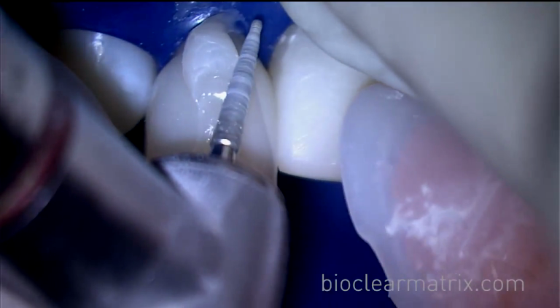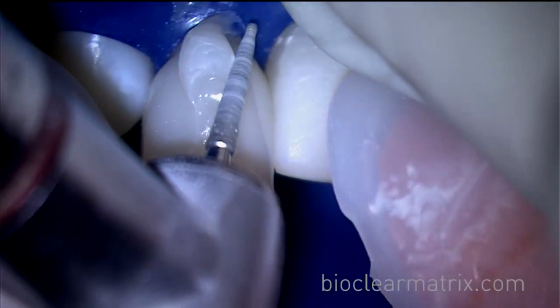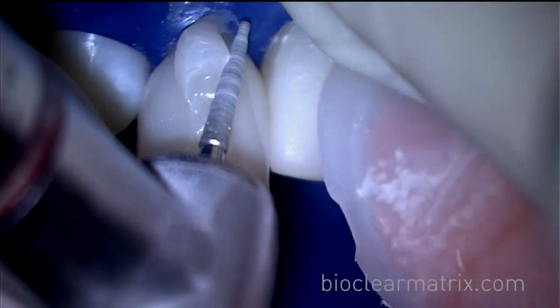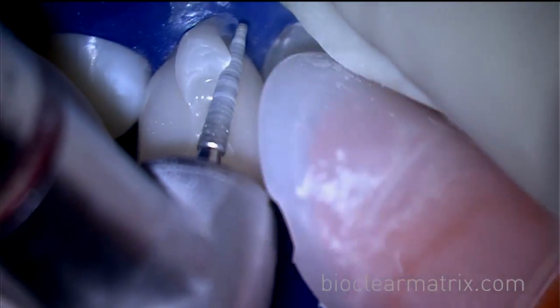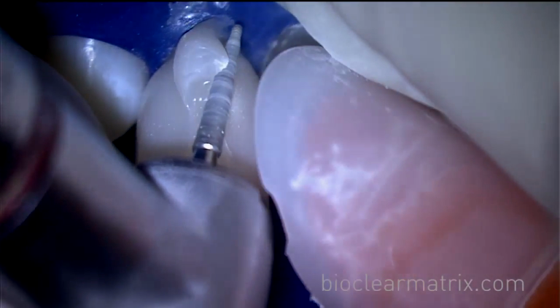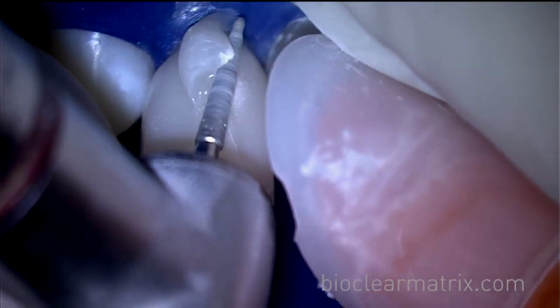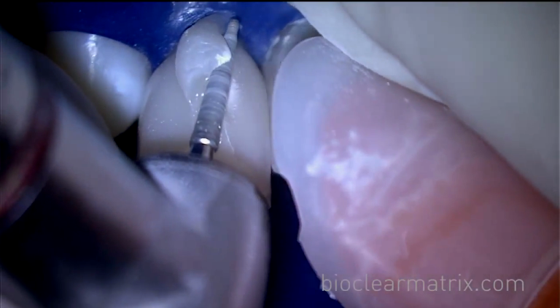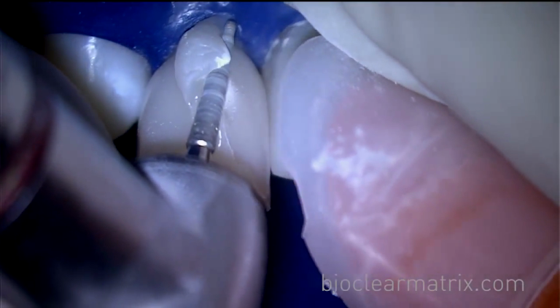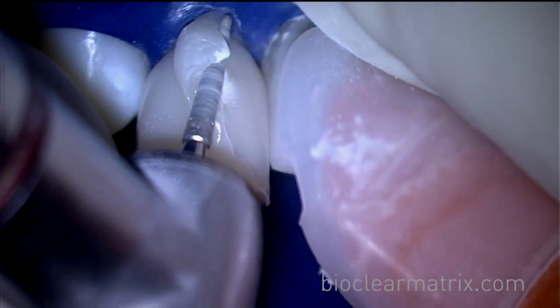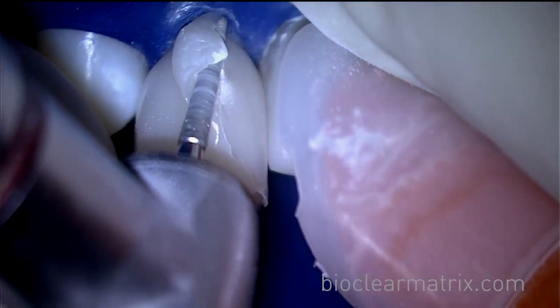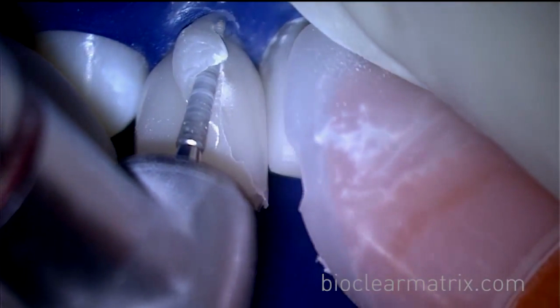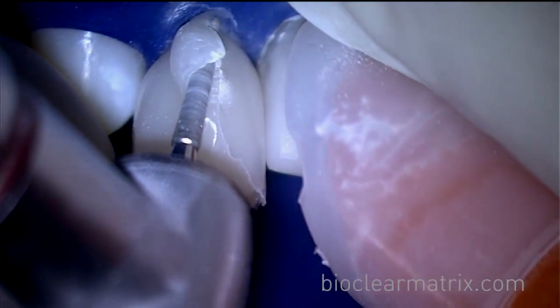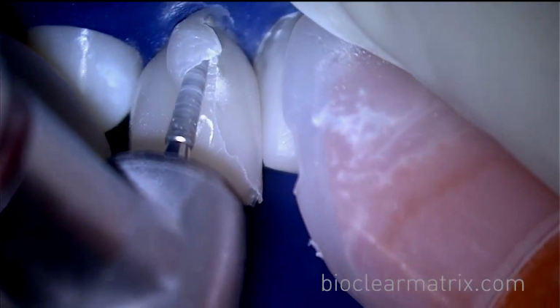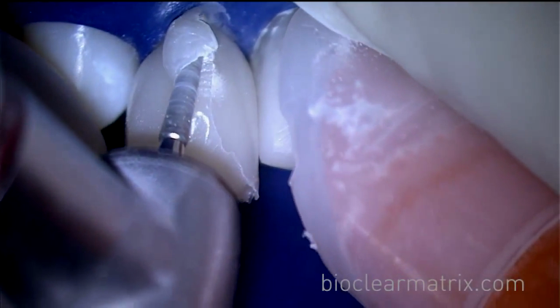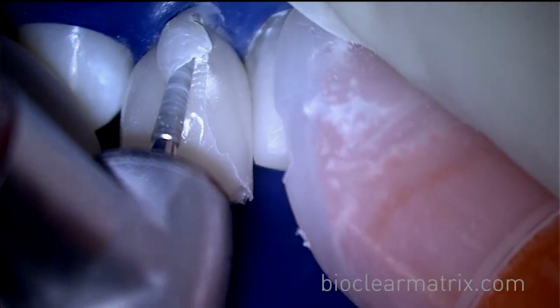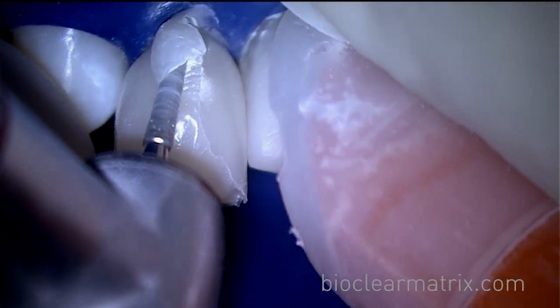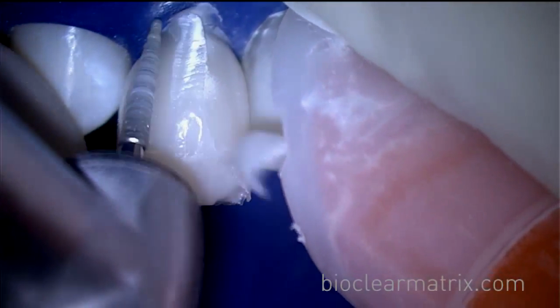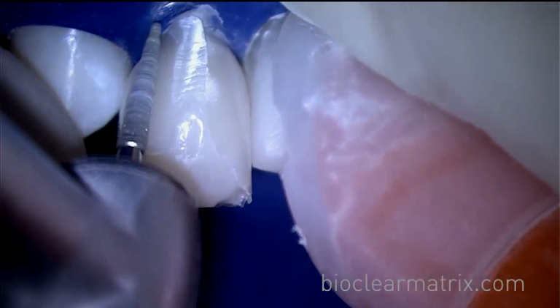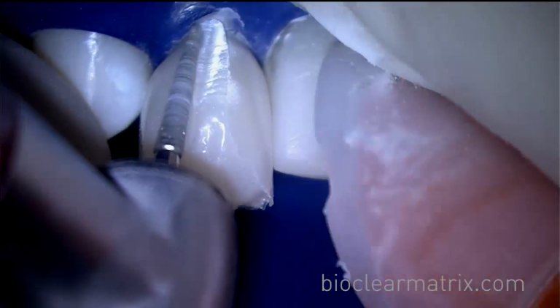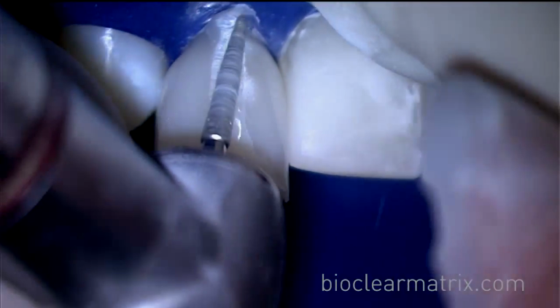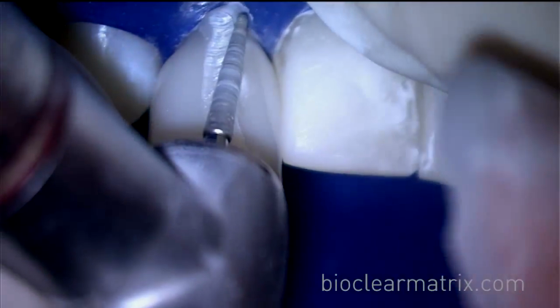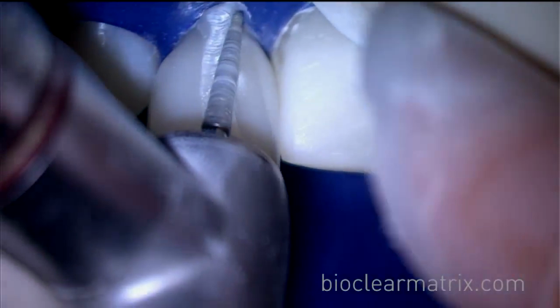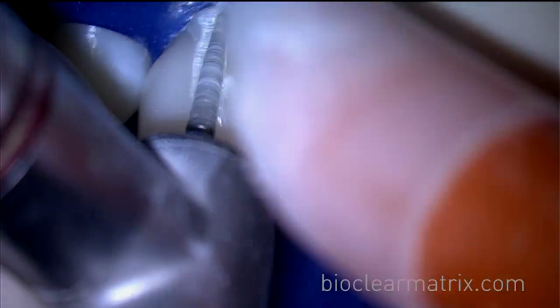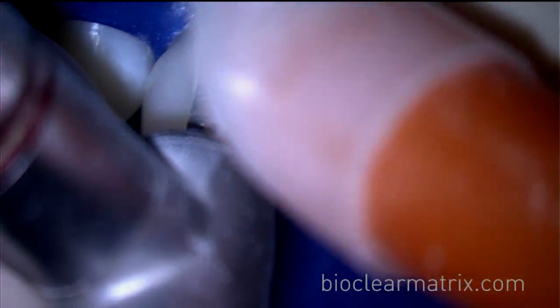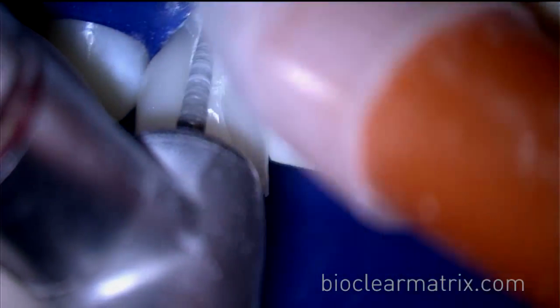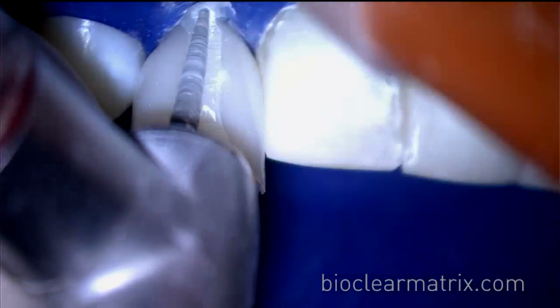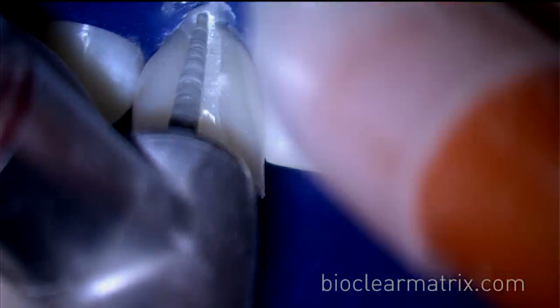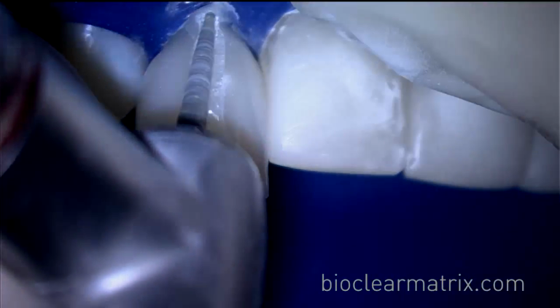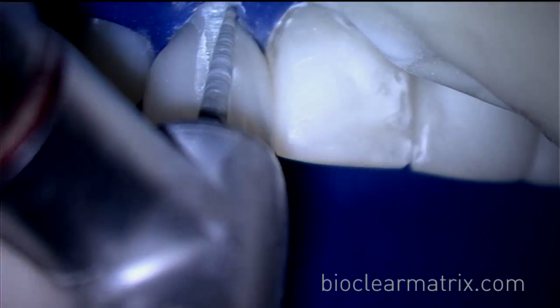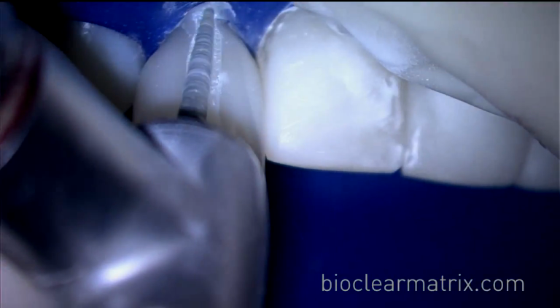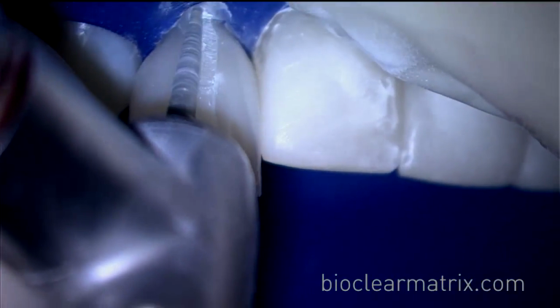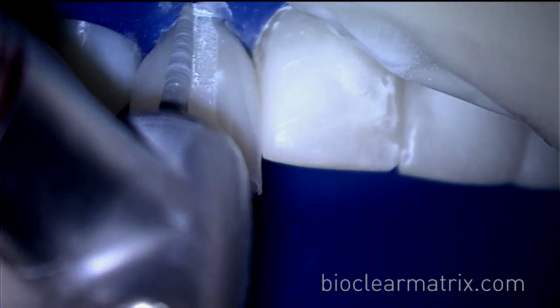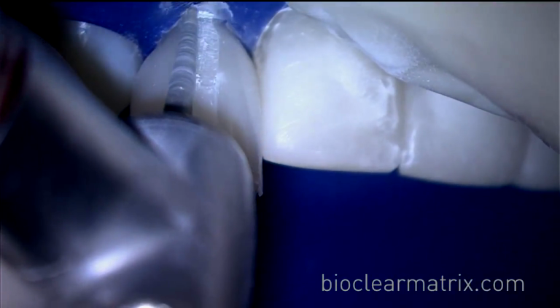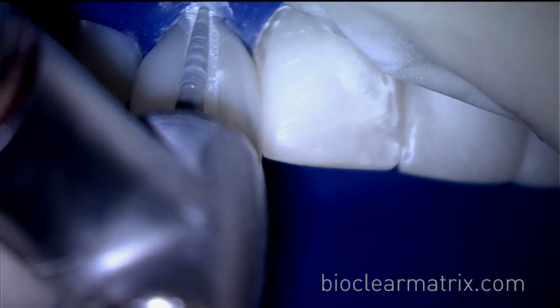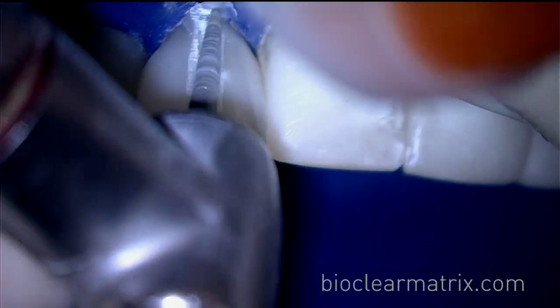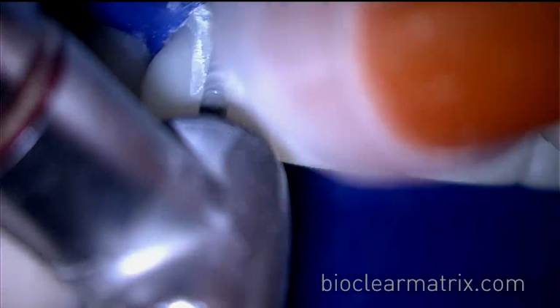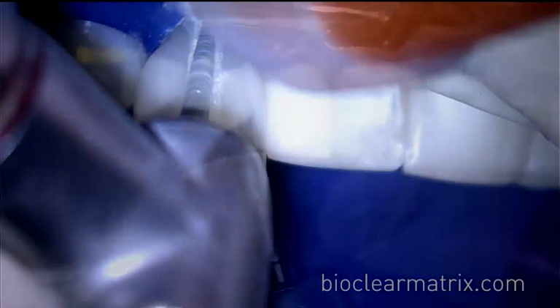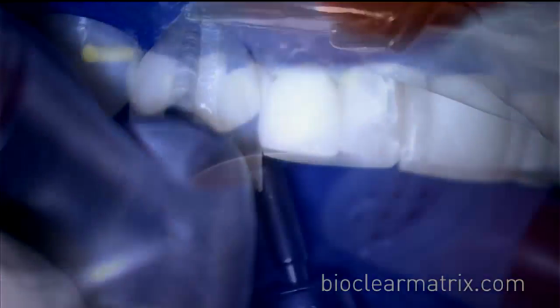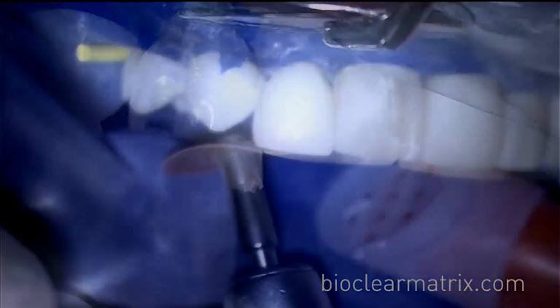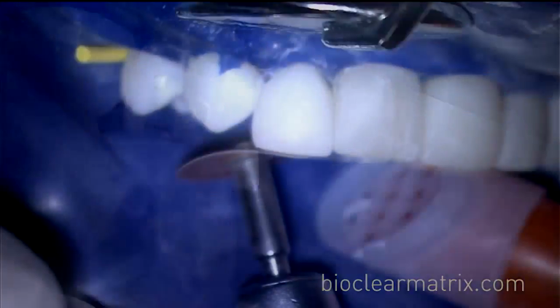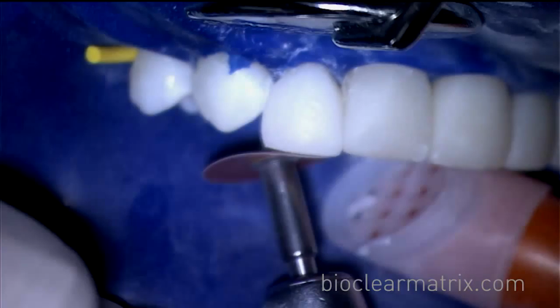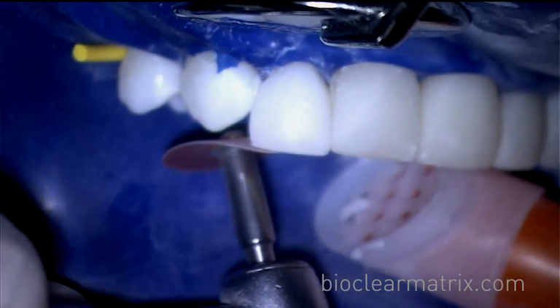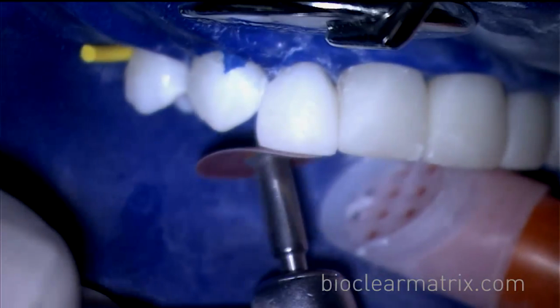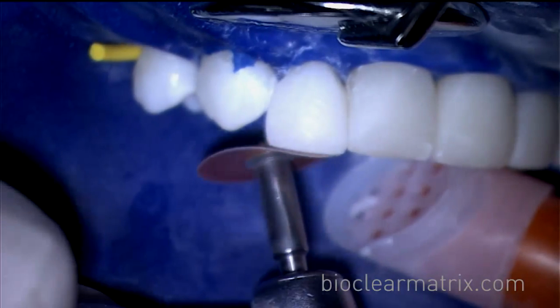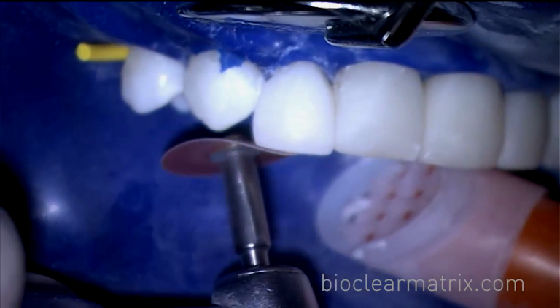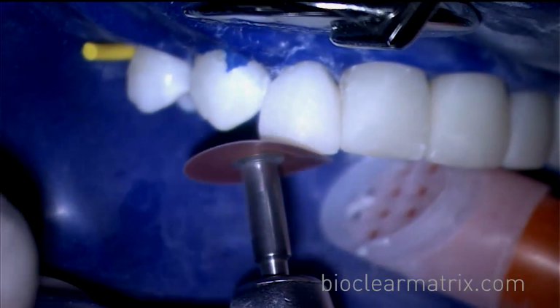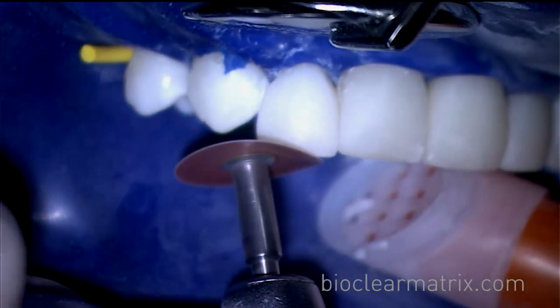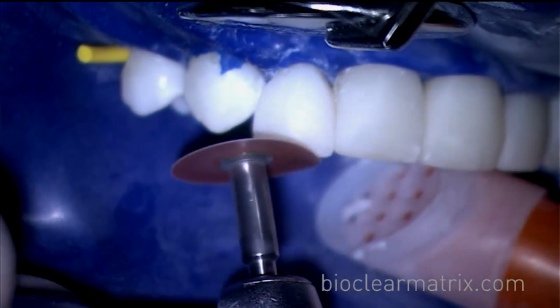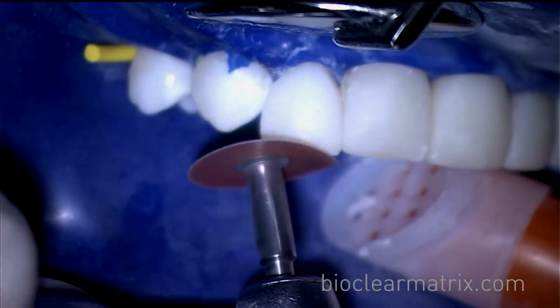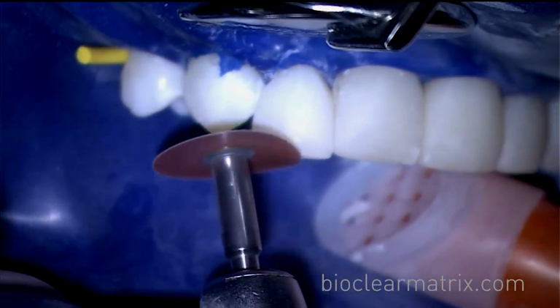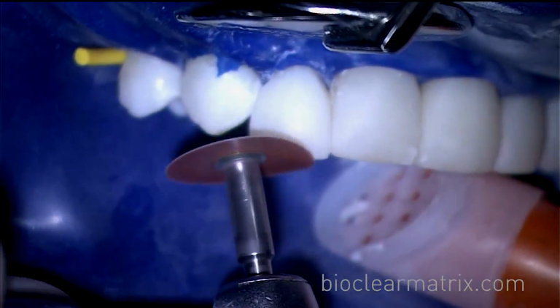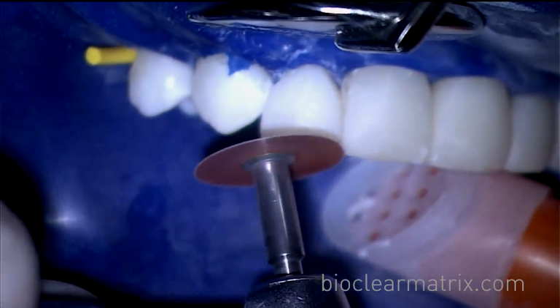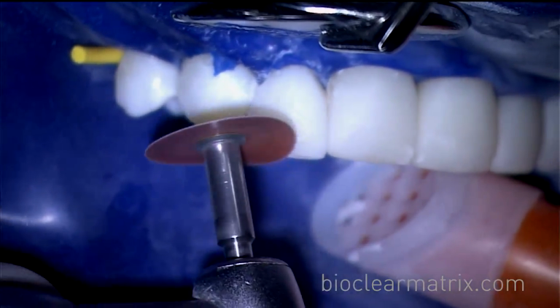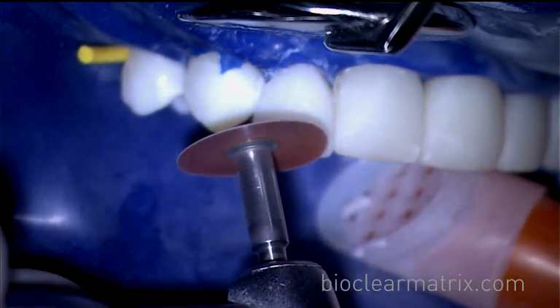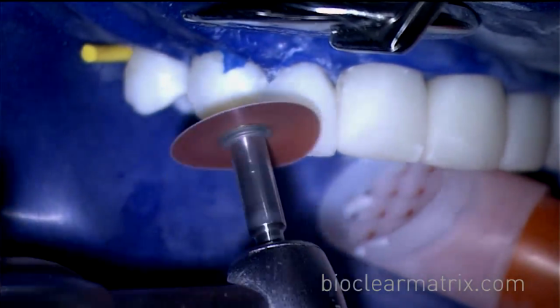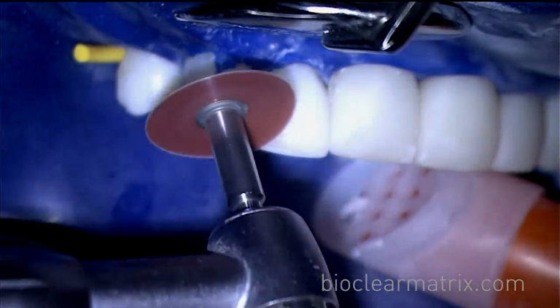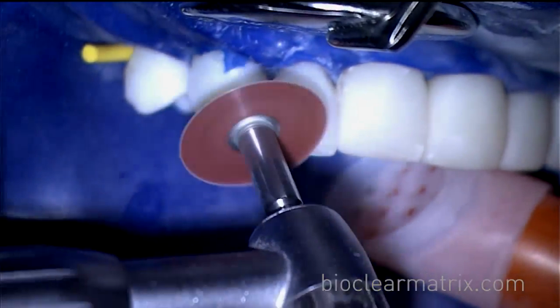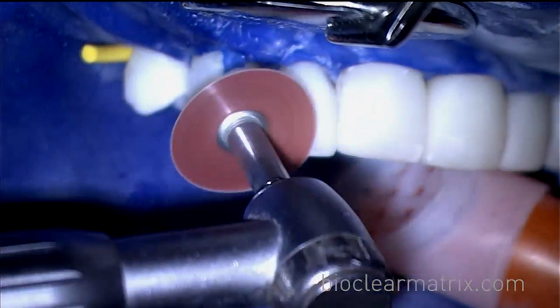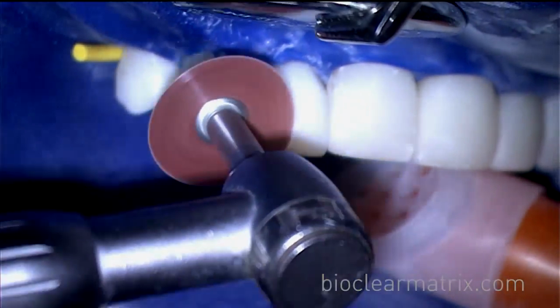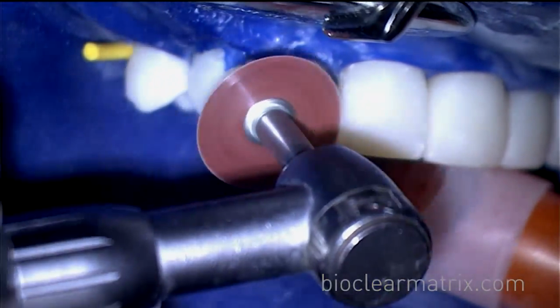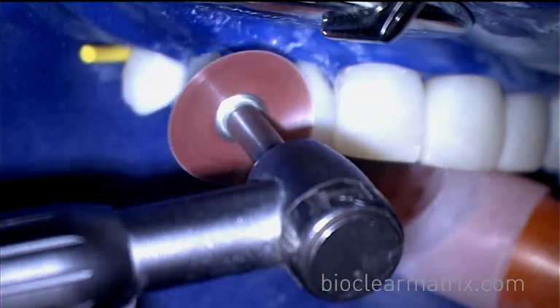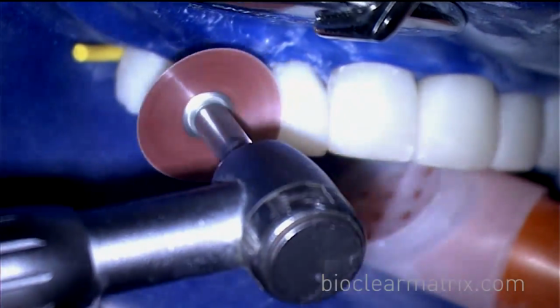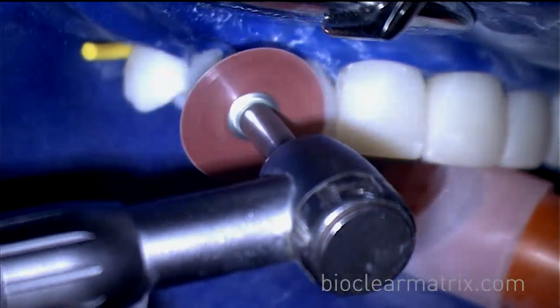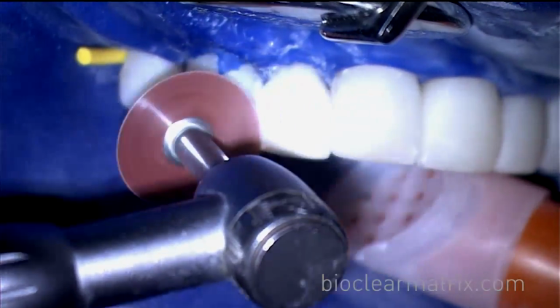After your gross contouring is complete, using your coarse diamond and disc, you'll start the three-step polish.